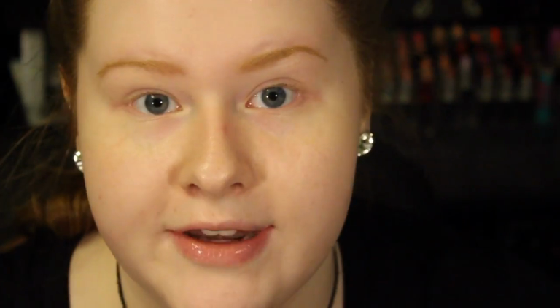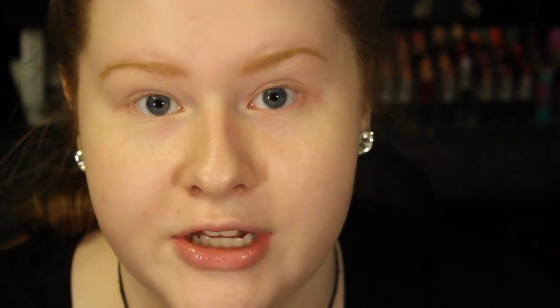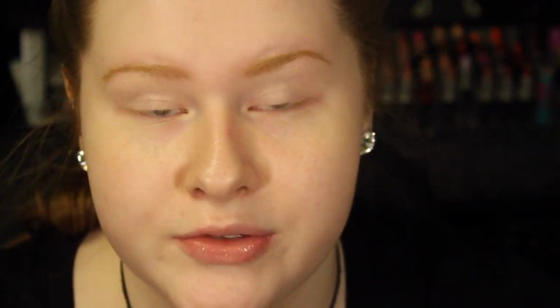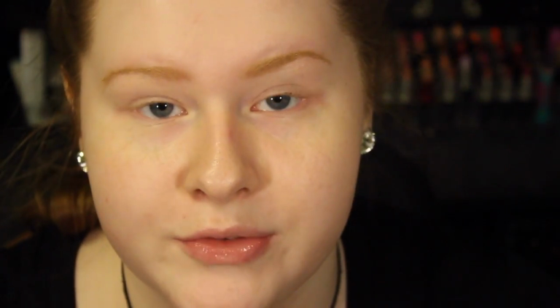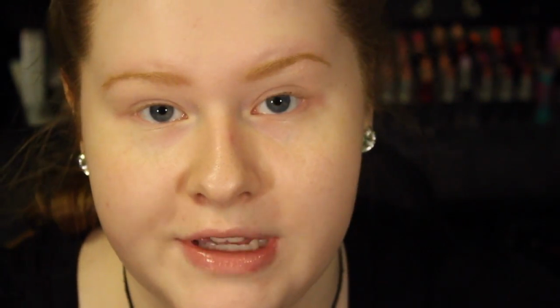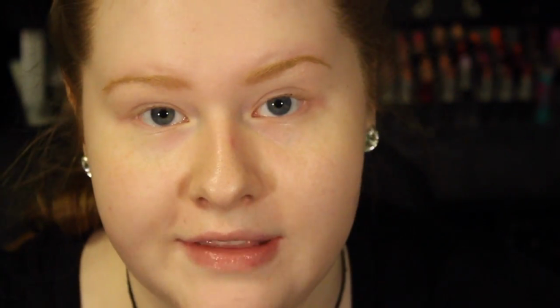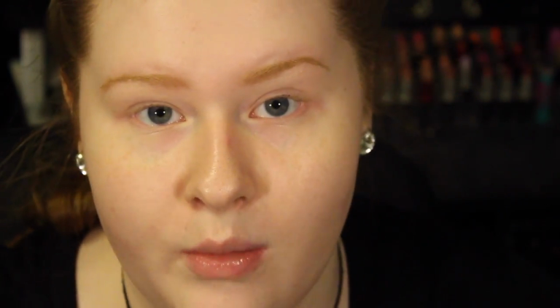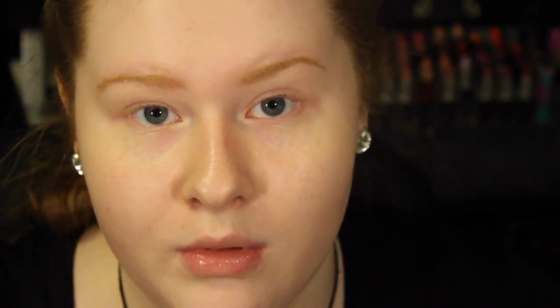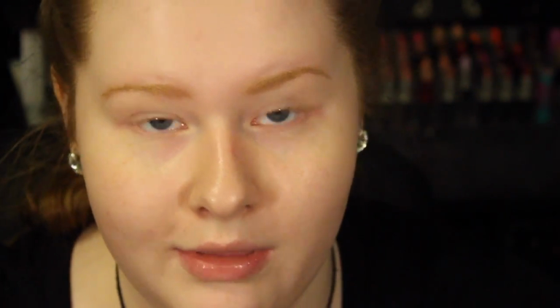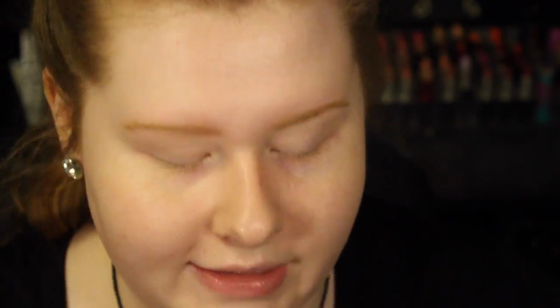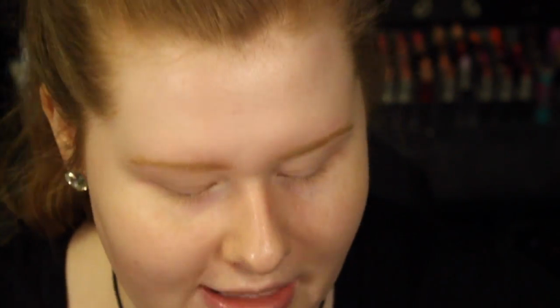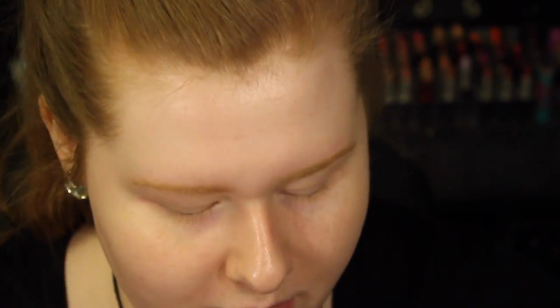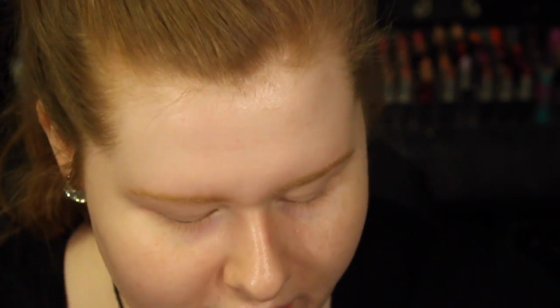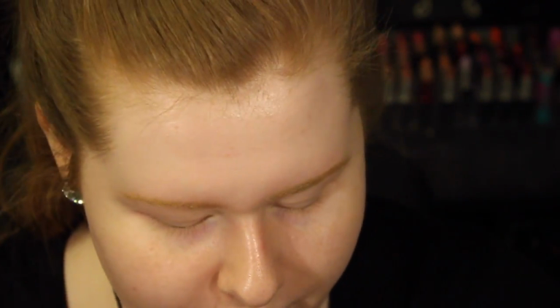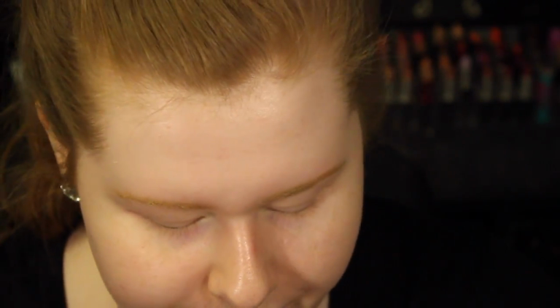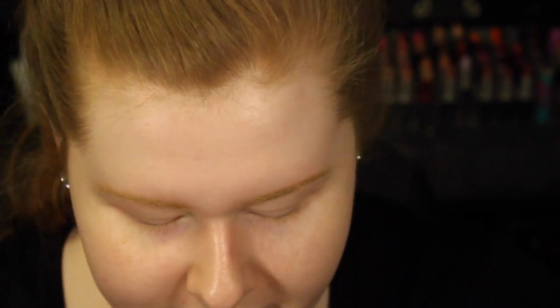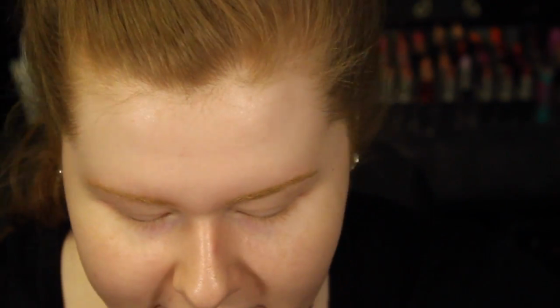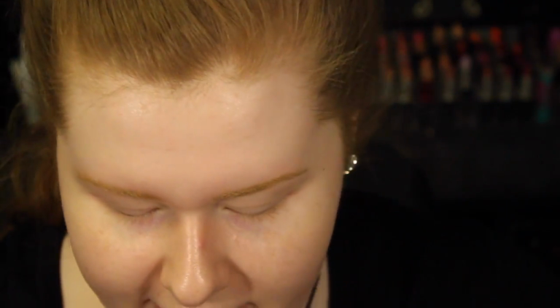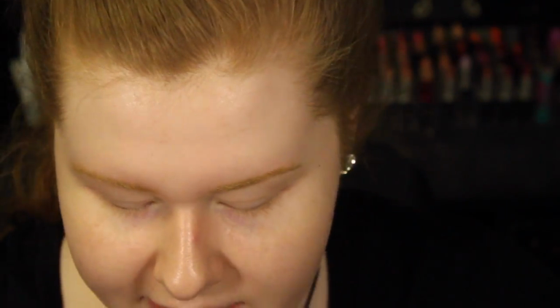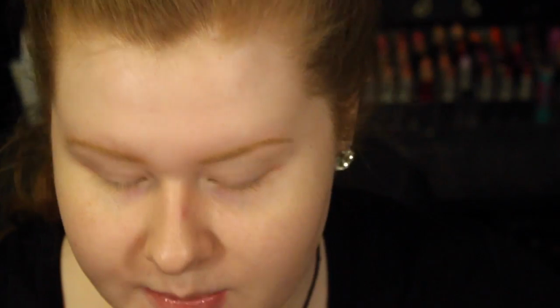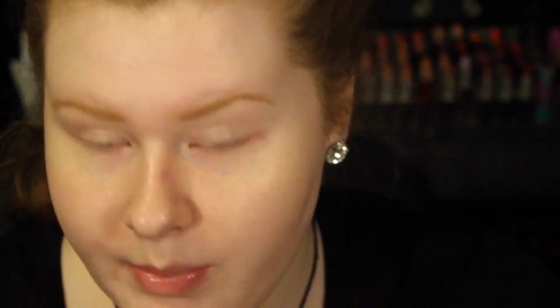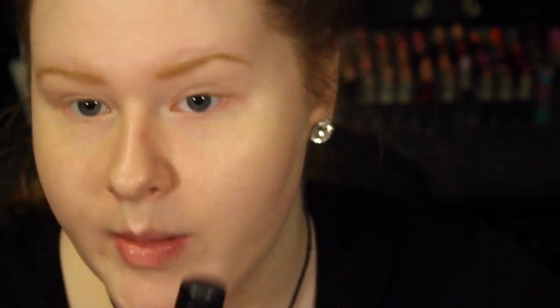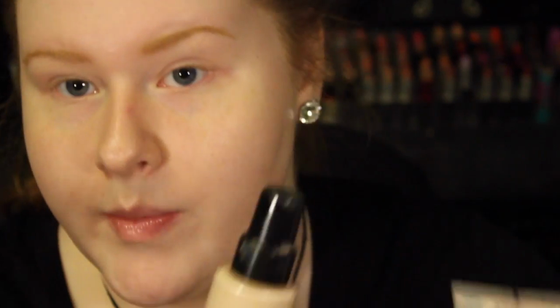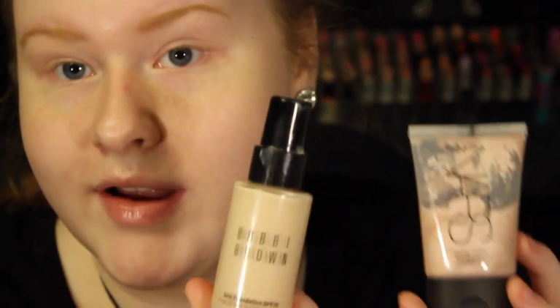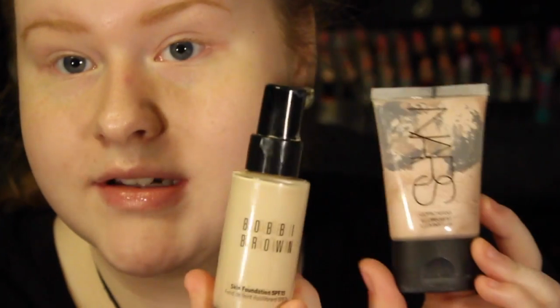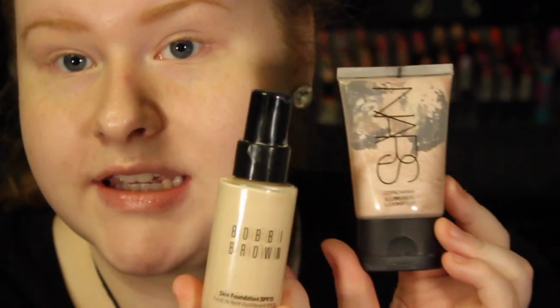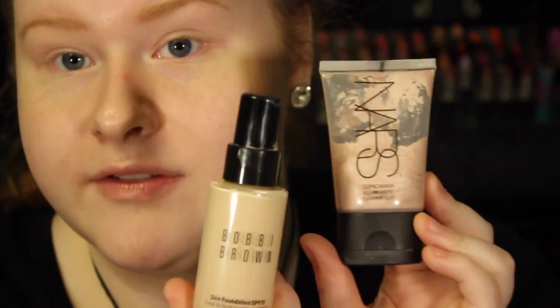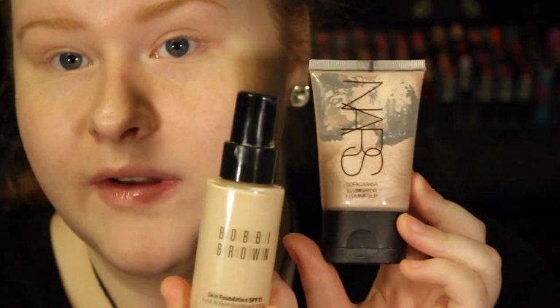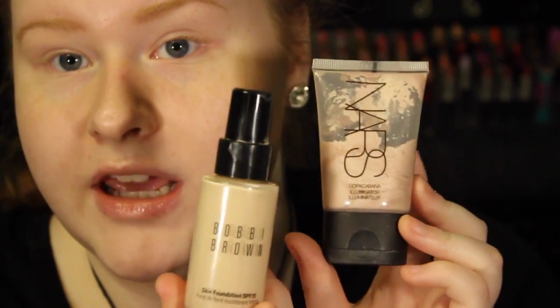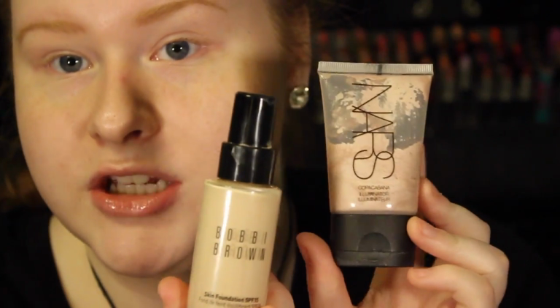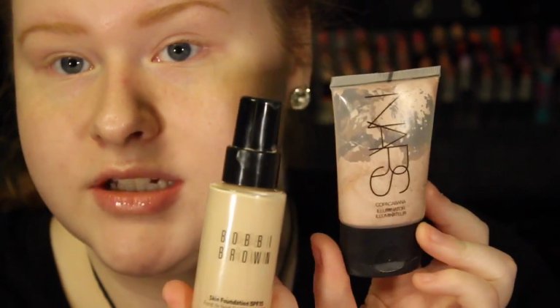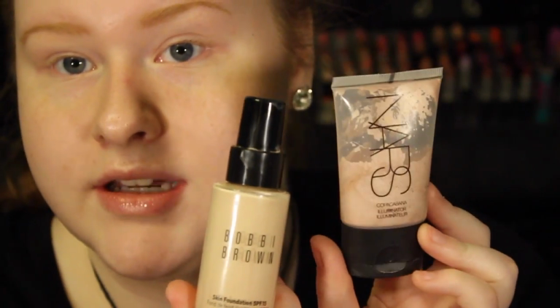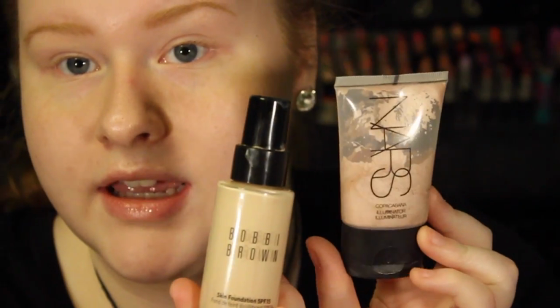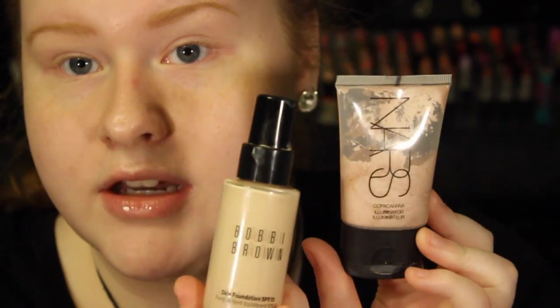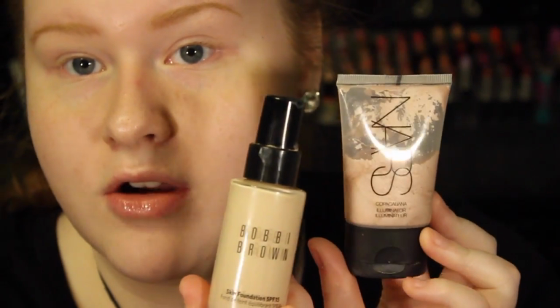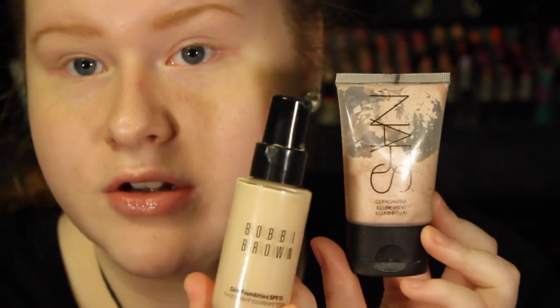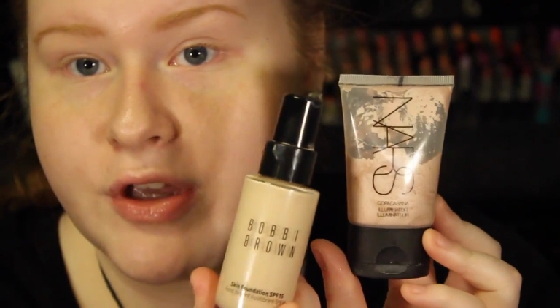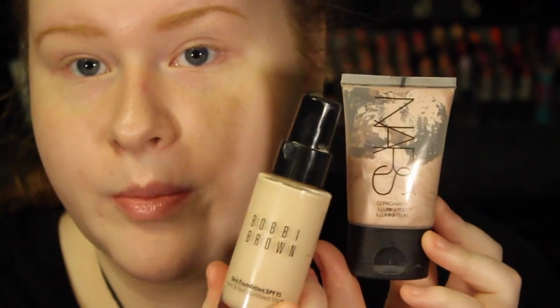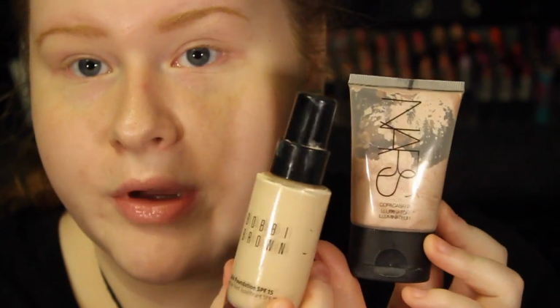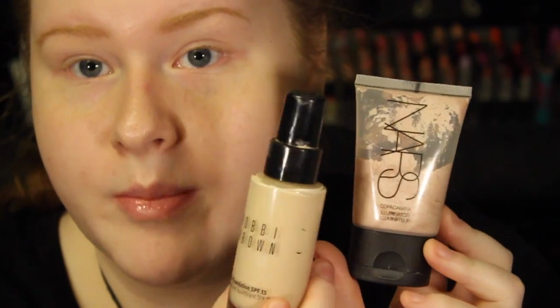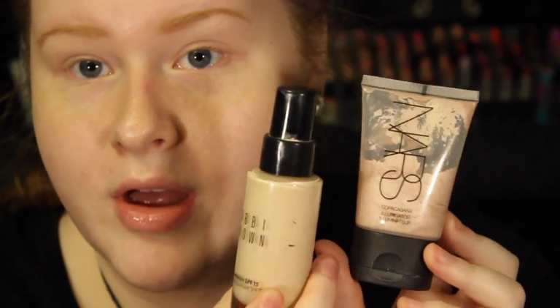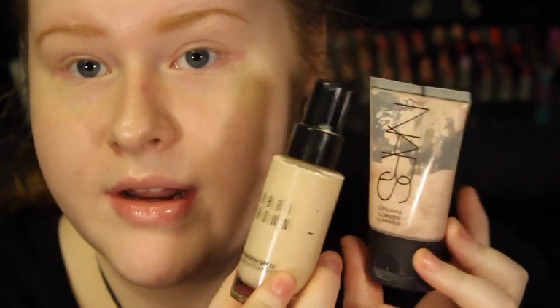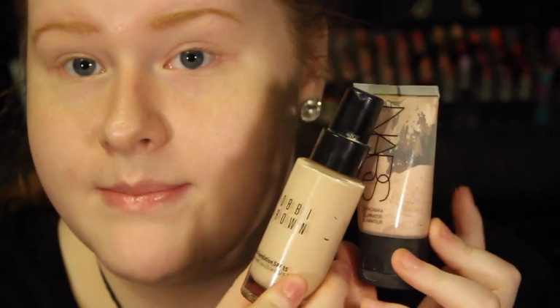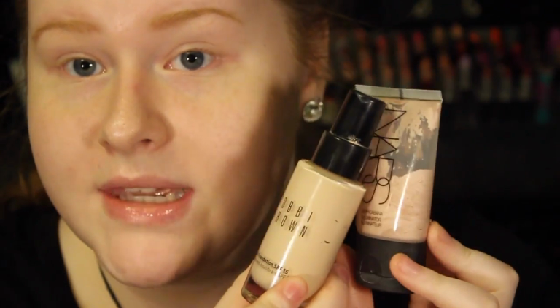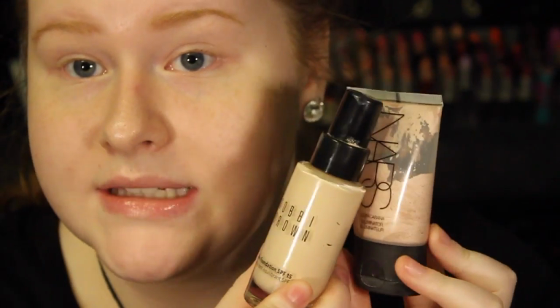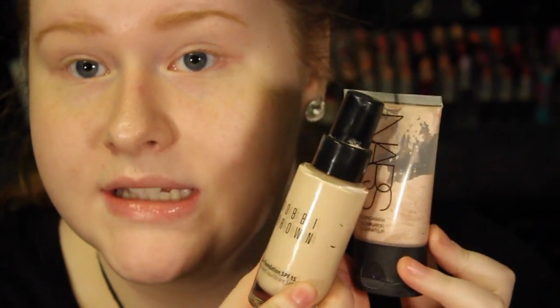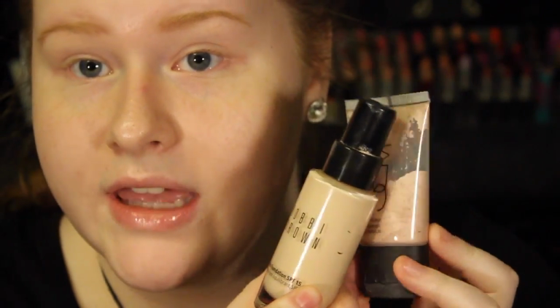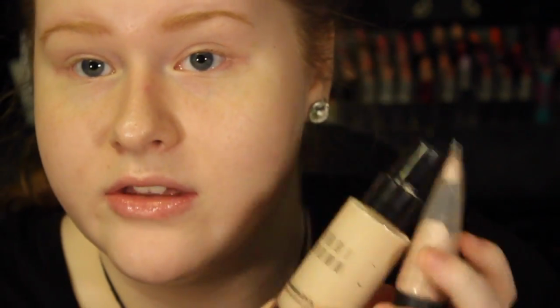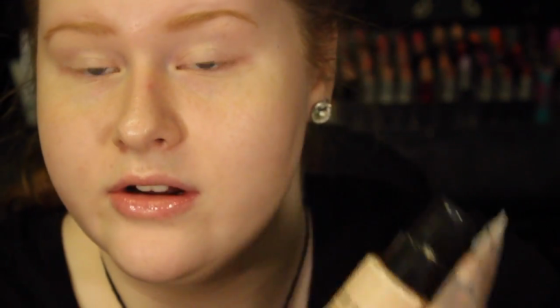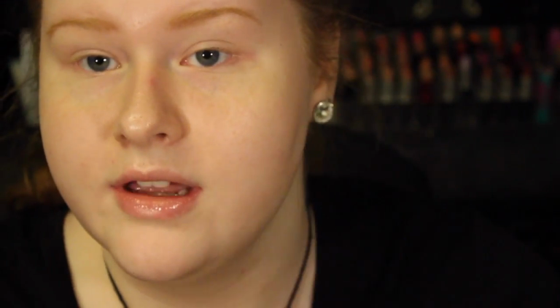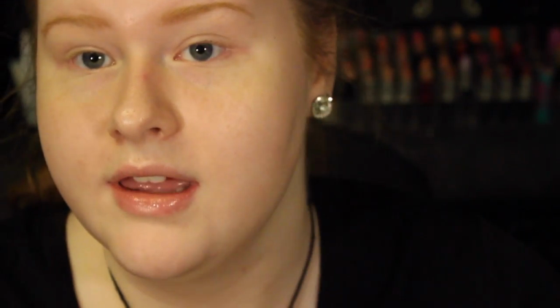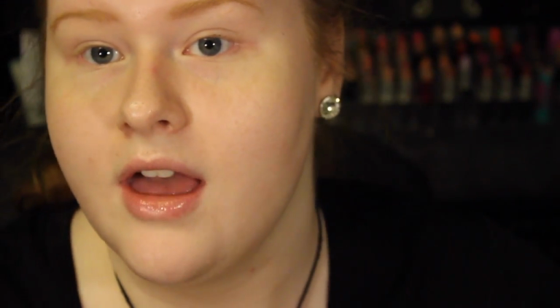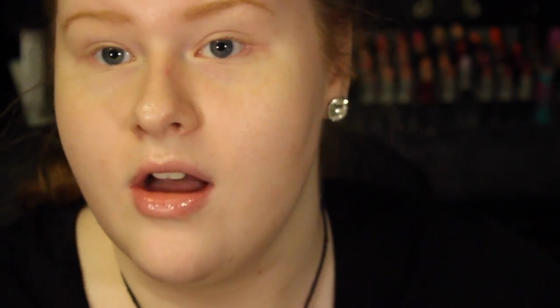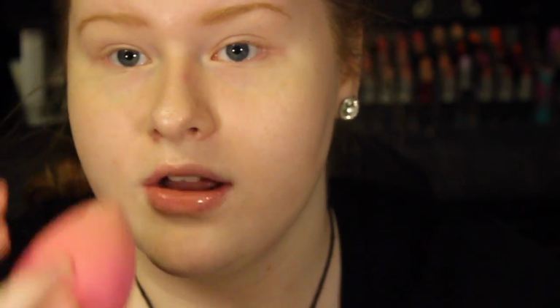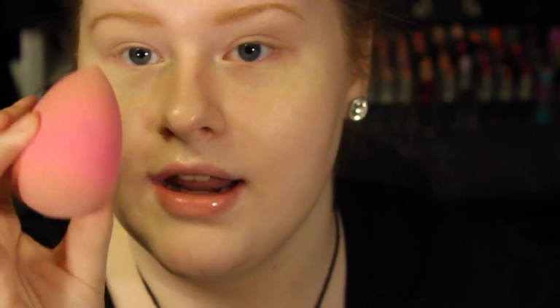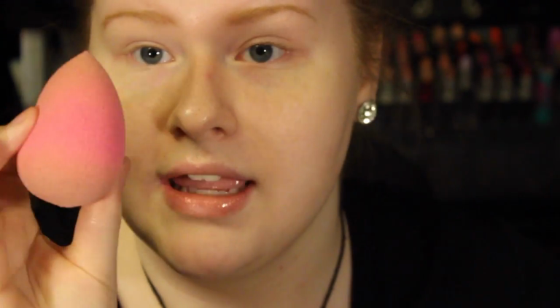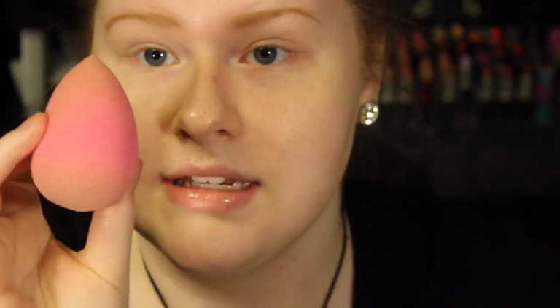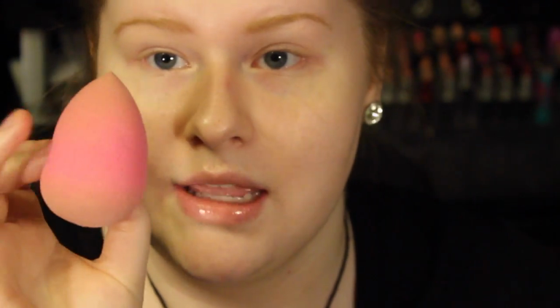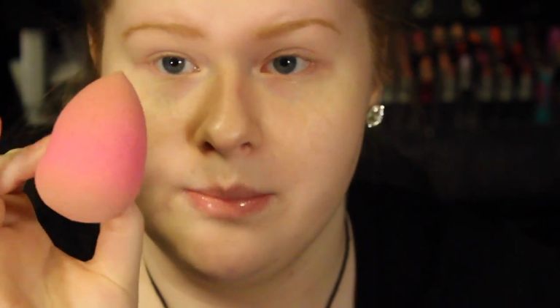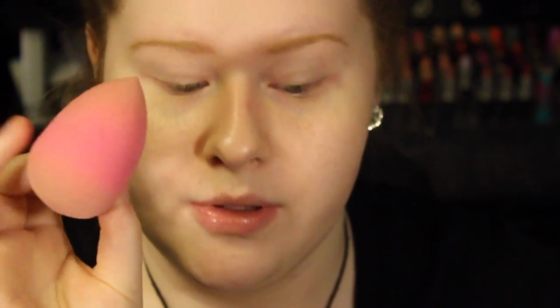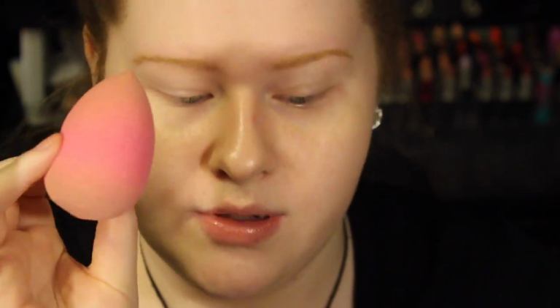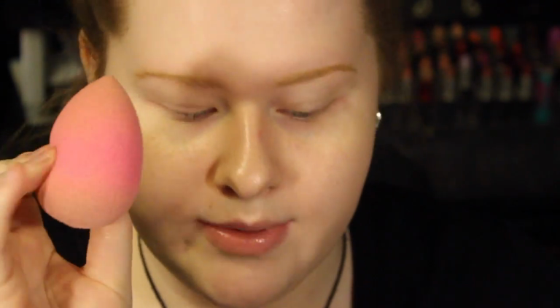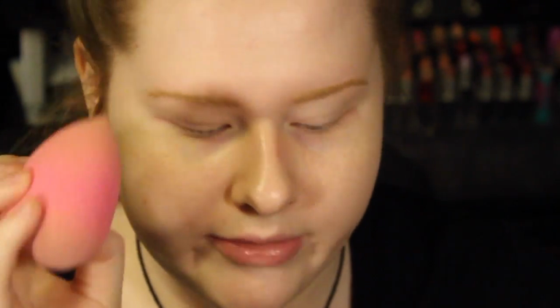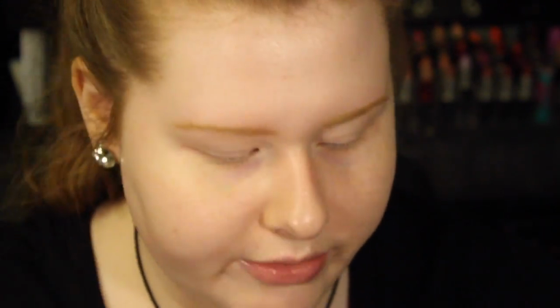I do have a foundation routine linked down below — it is my Bobbi Brown skin foundation and NARS Copacabana mixed together on a damp beauty blender.